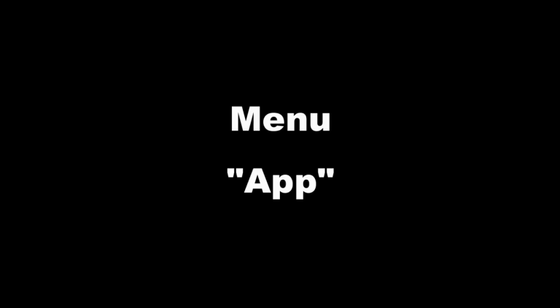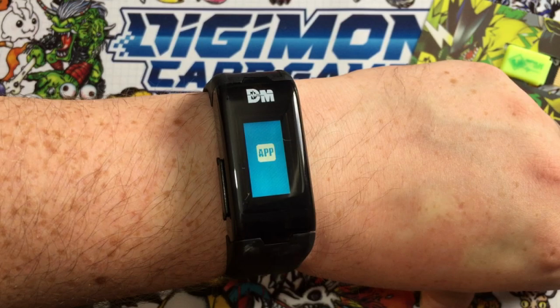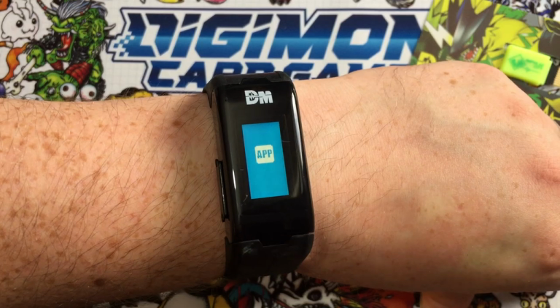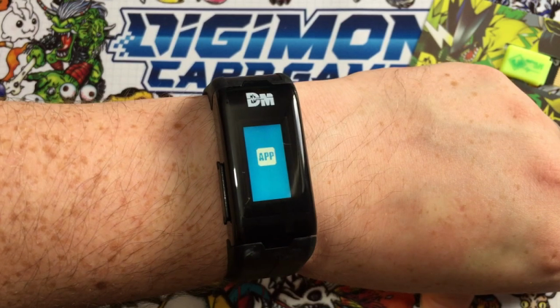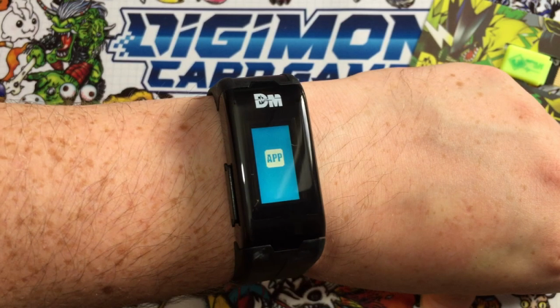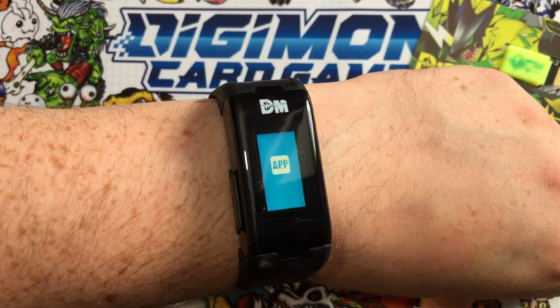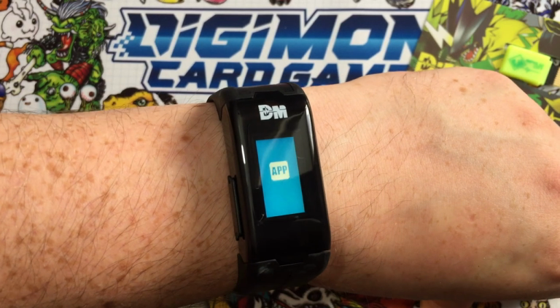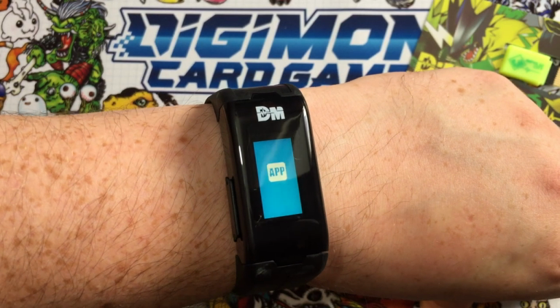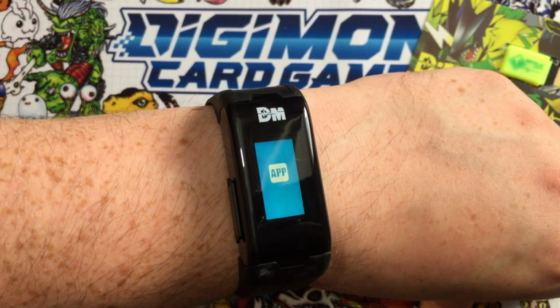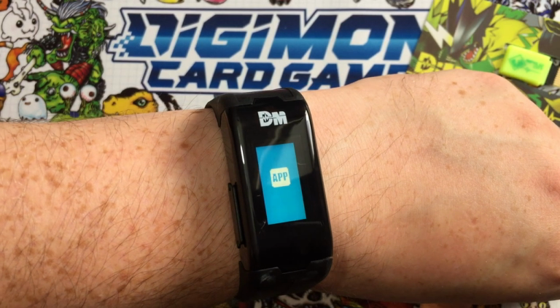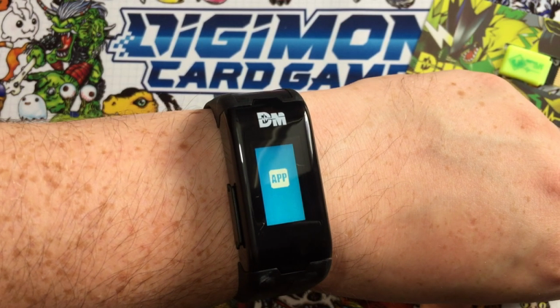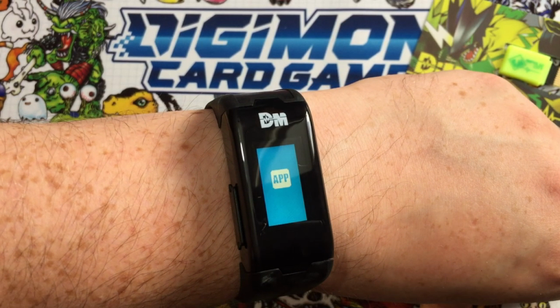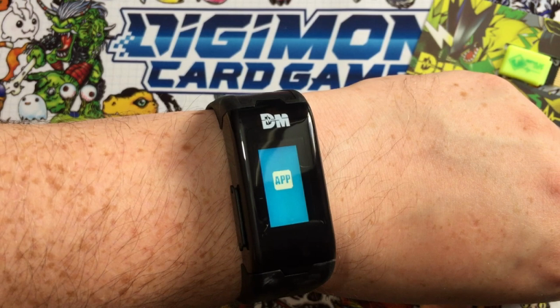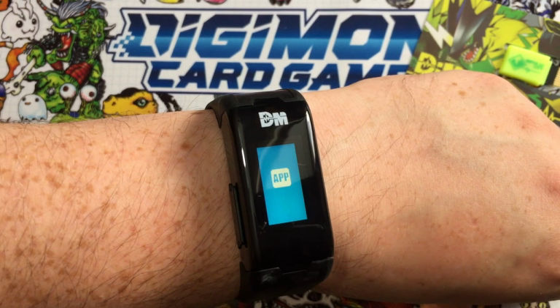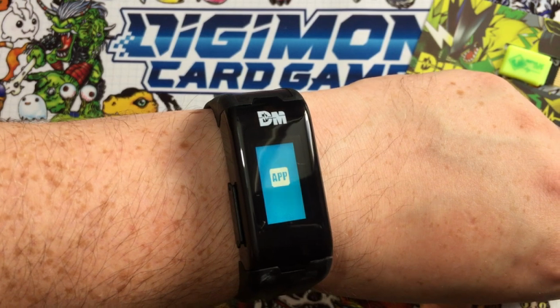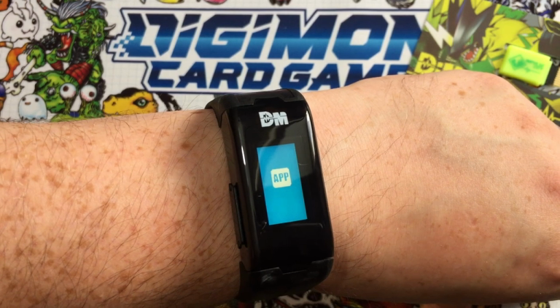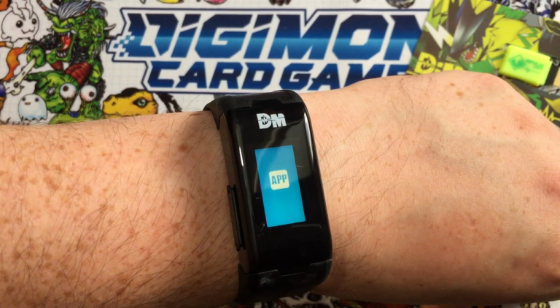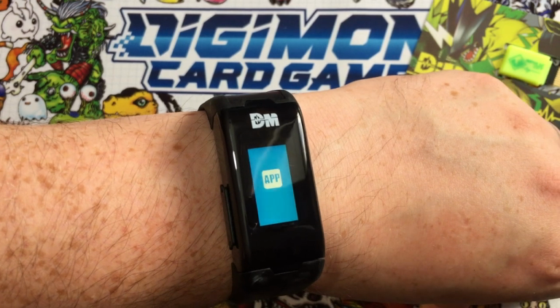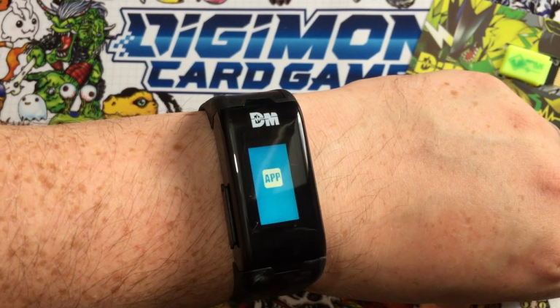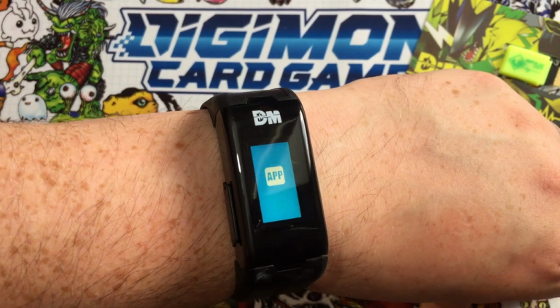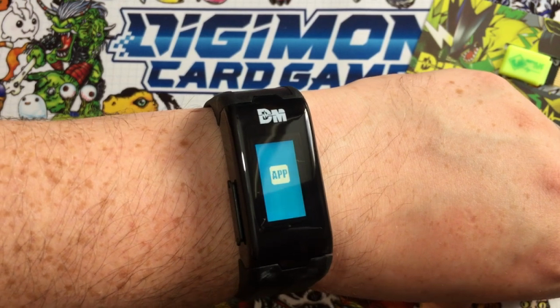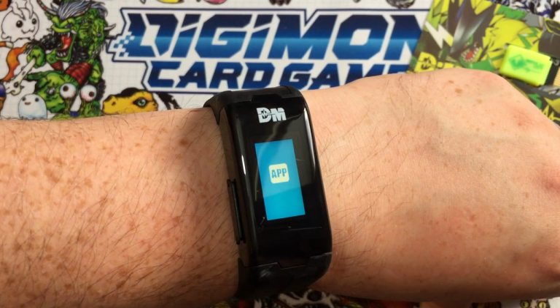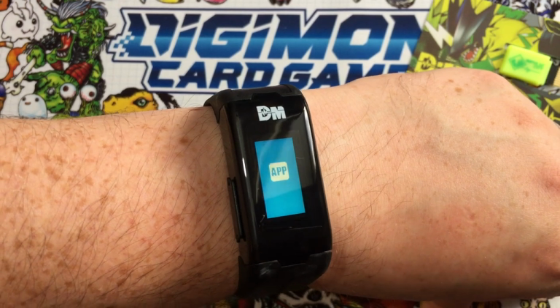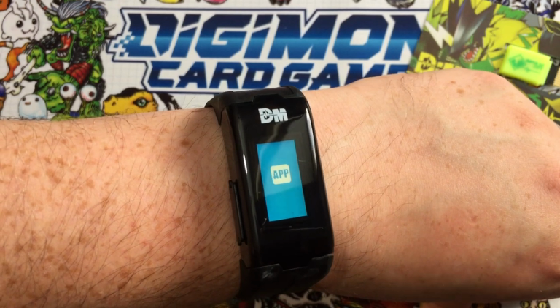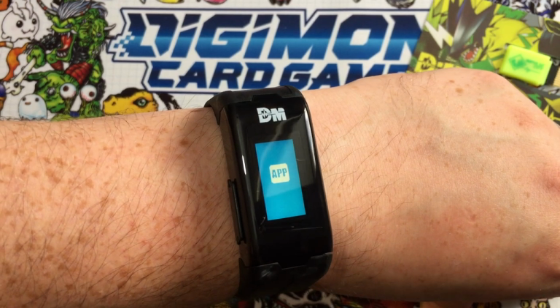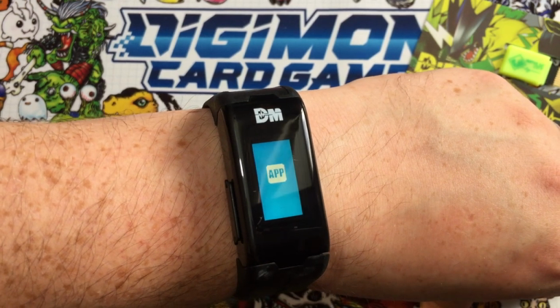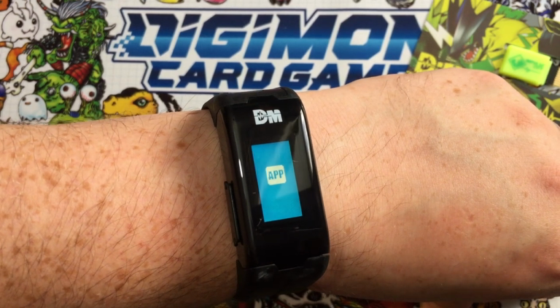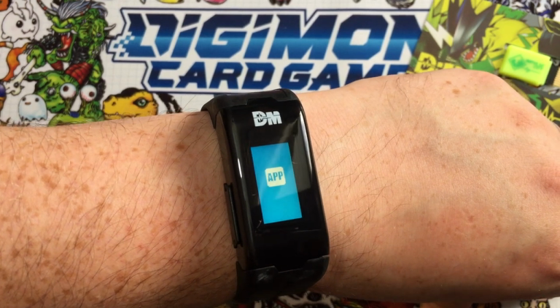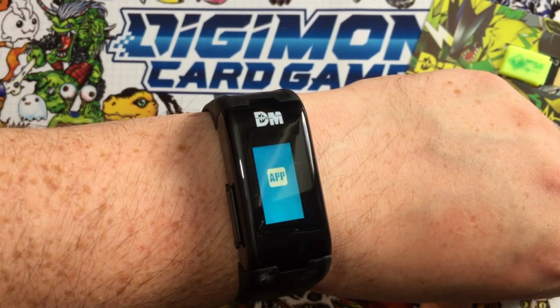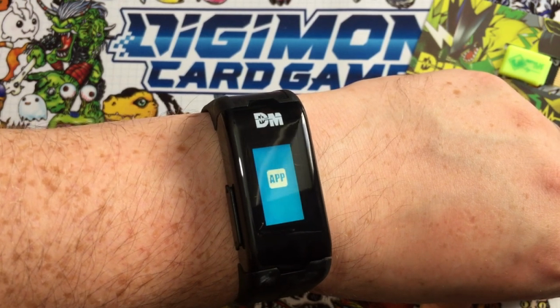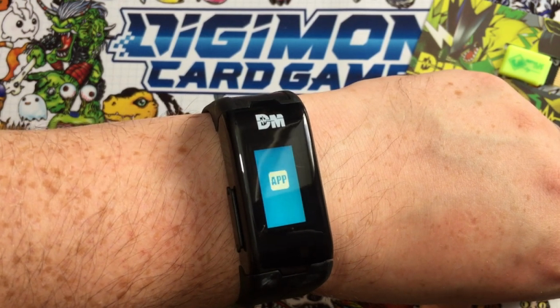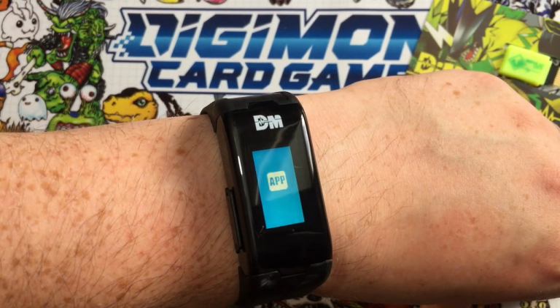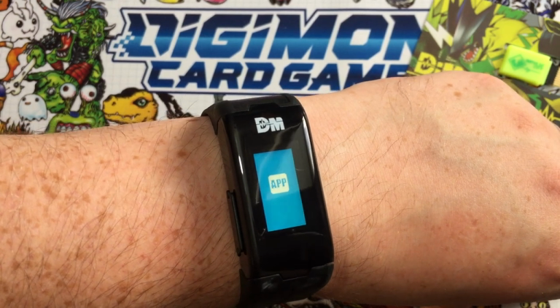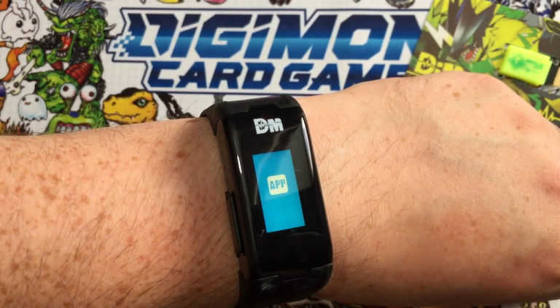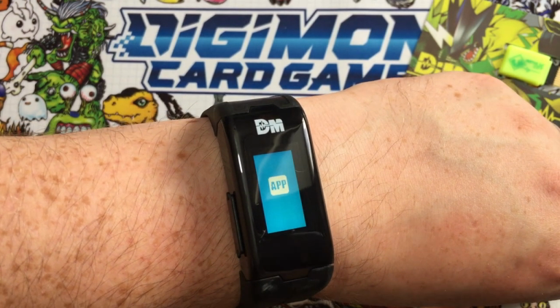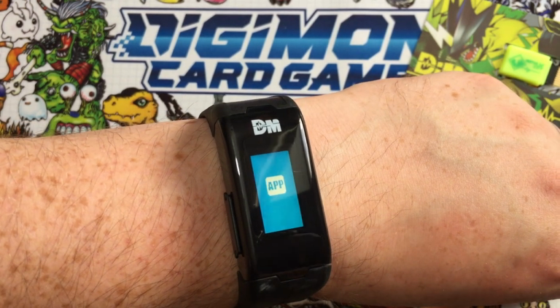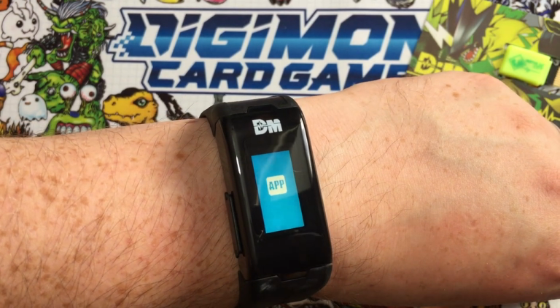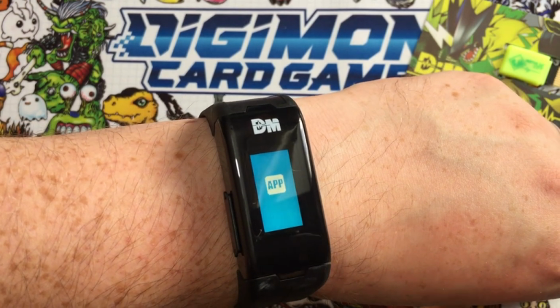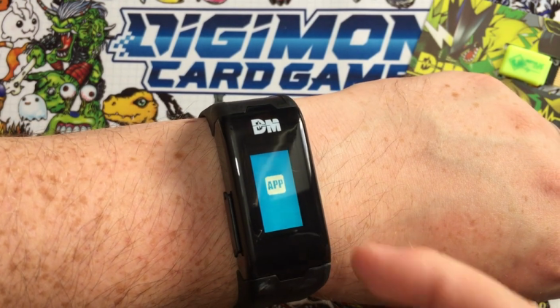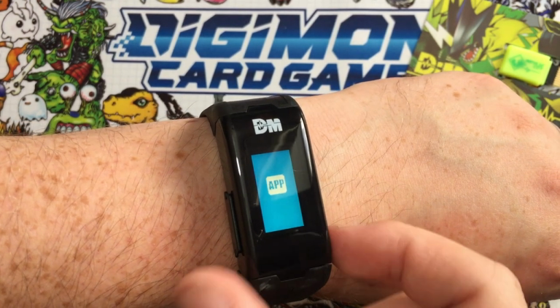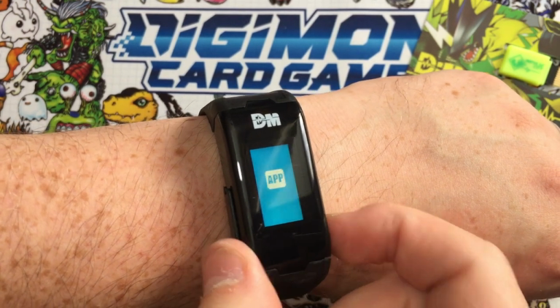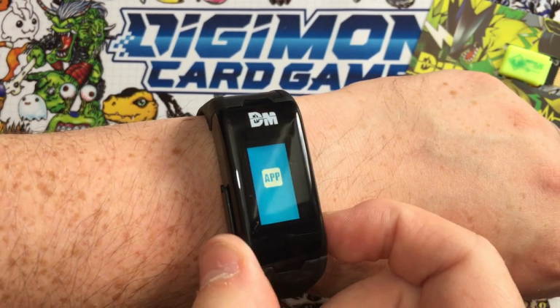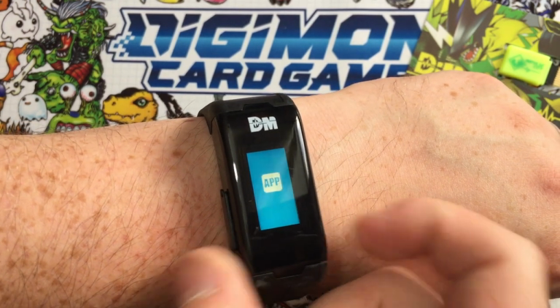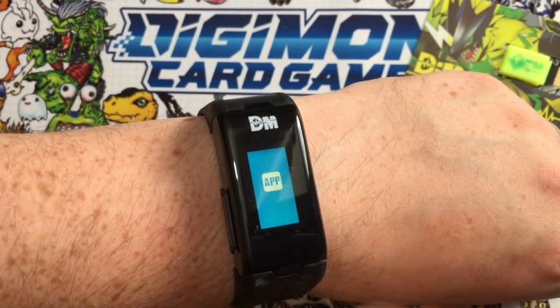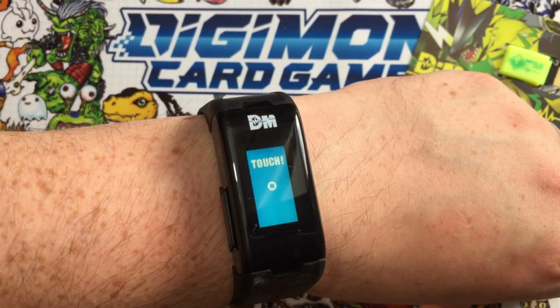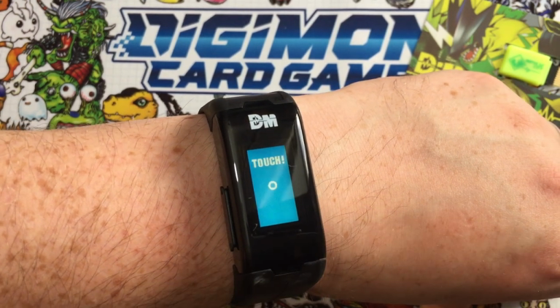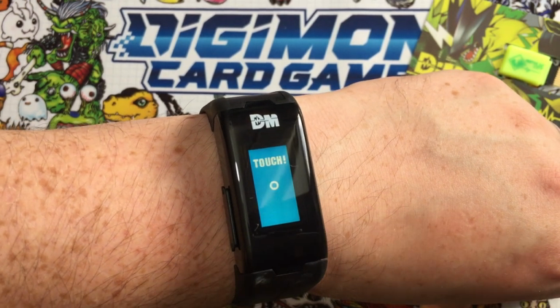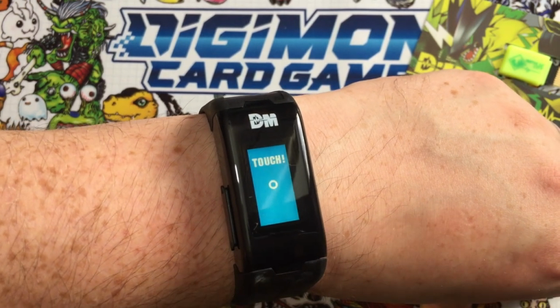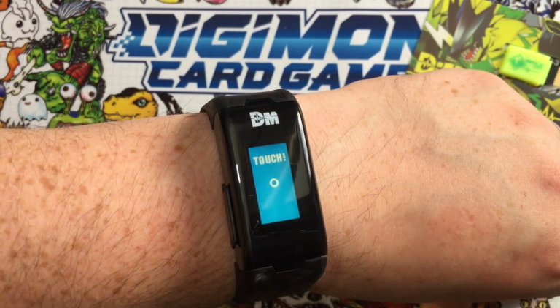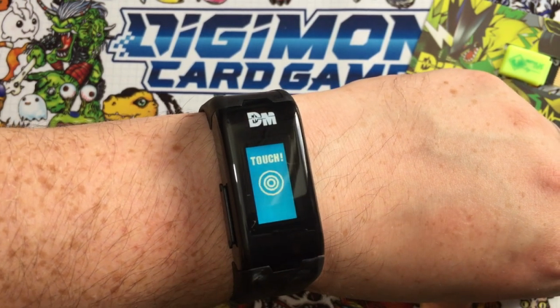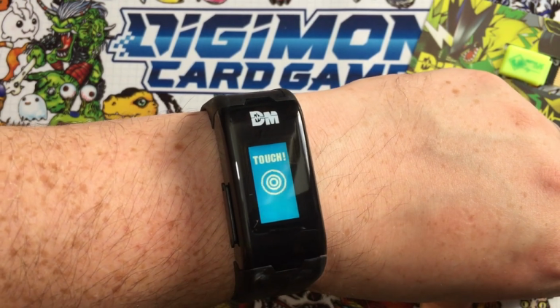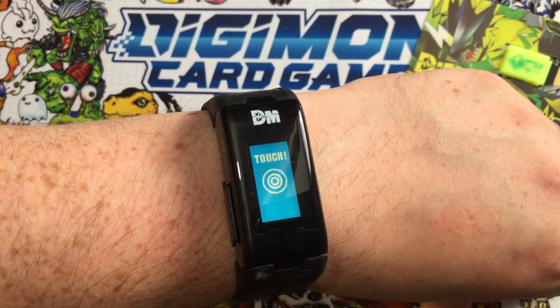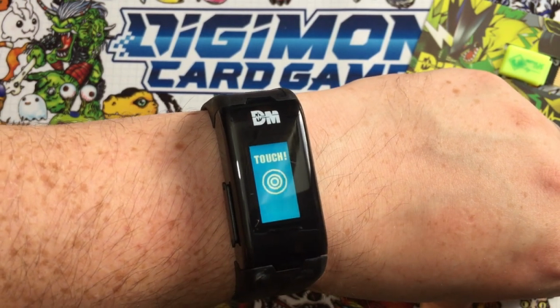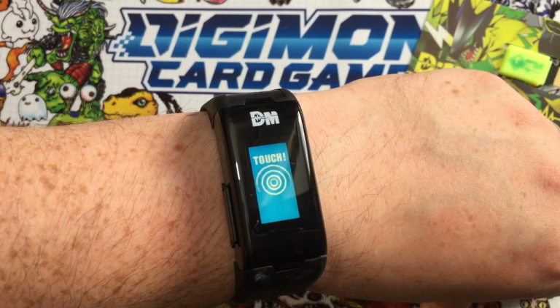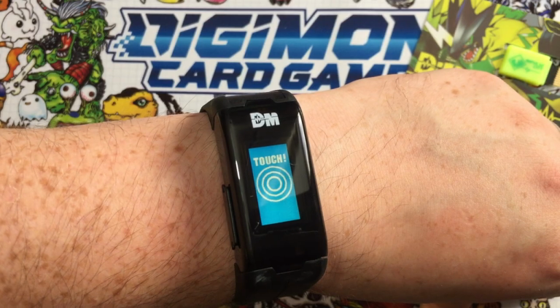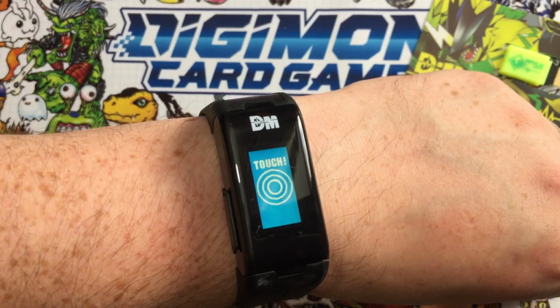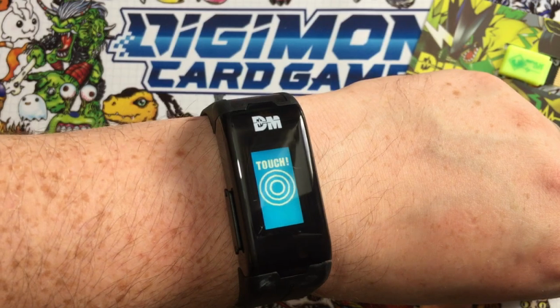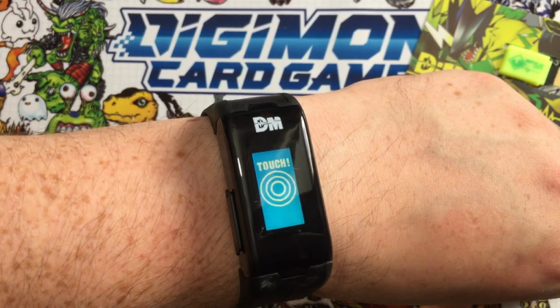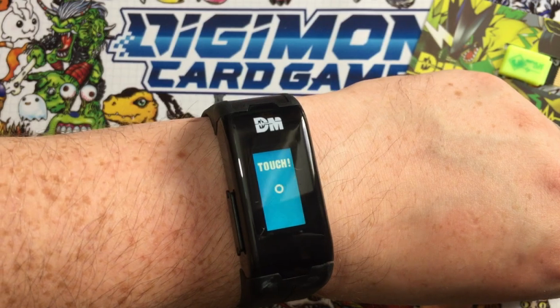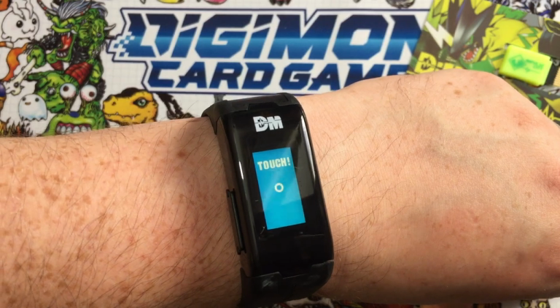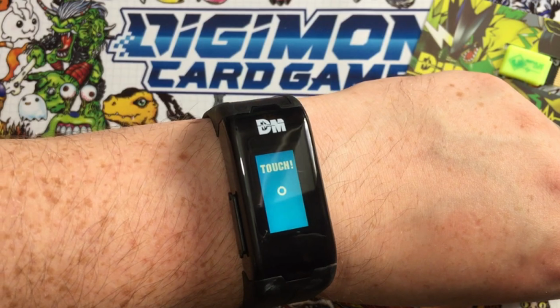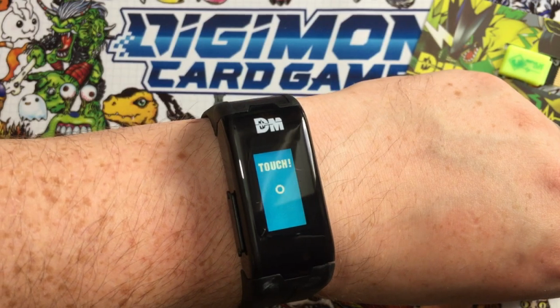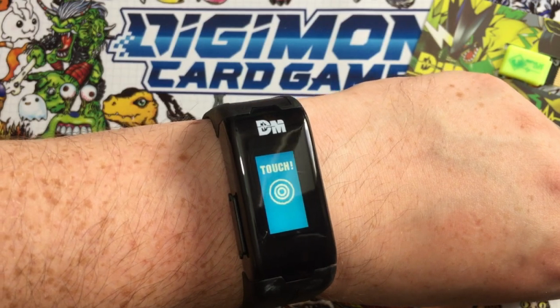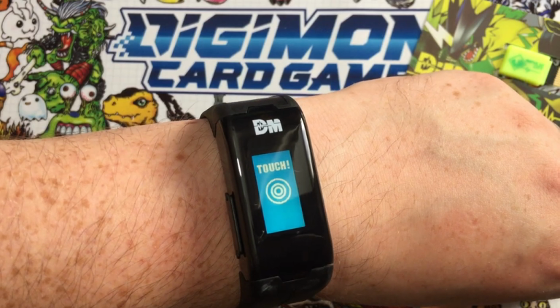Next up is the App menu. I'll show you that shortly, but when you want to synchronize your watch with the app, you select this — and this is how you do it.